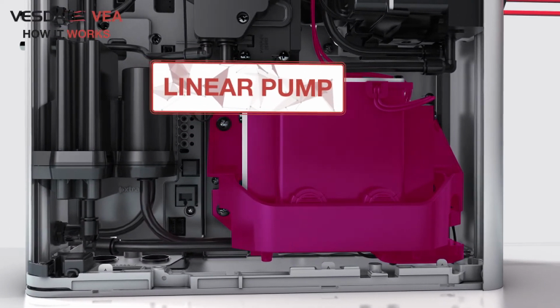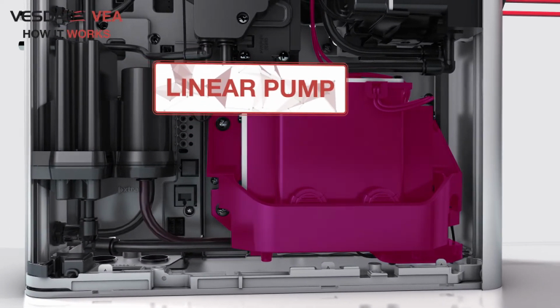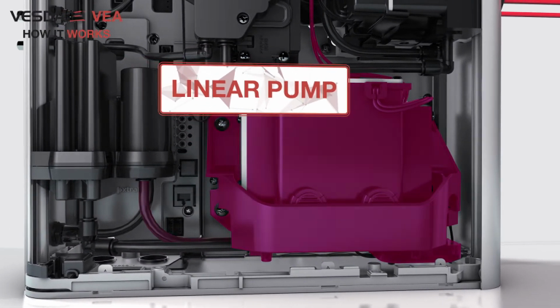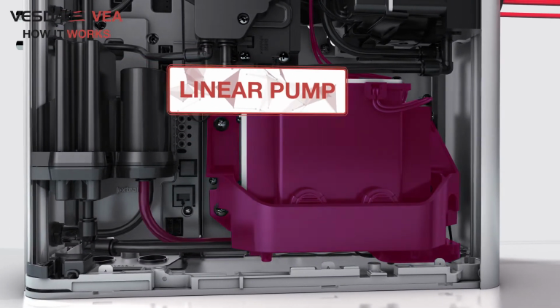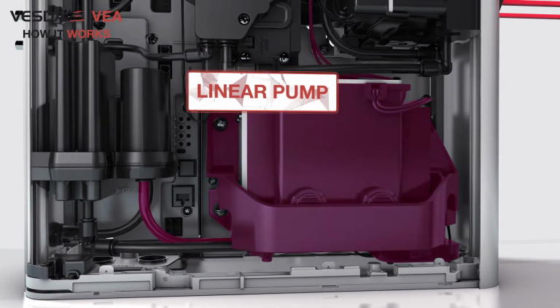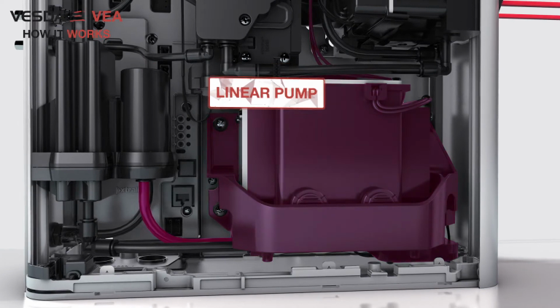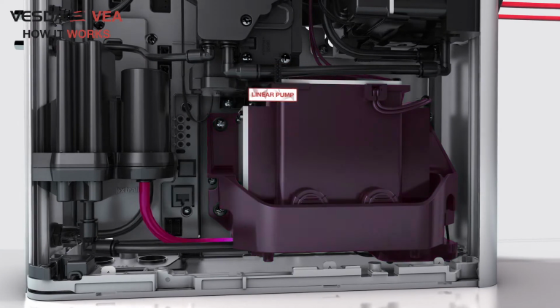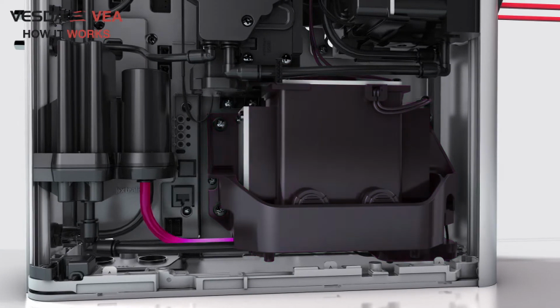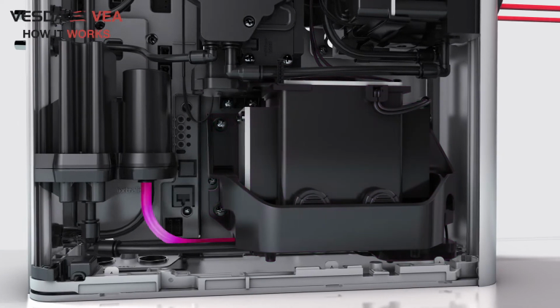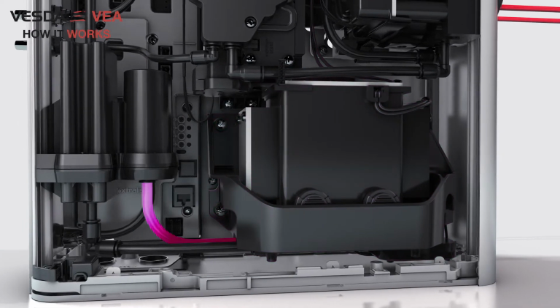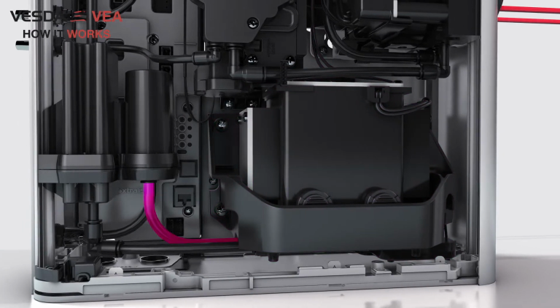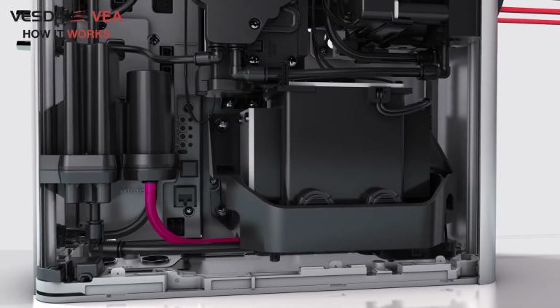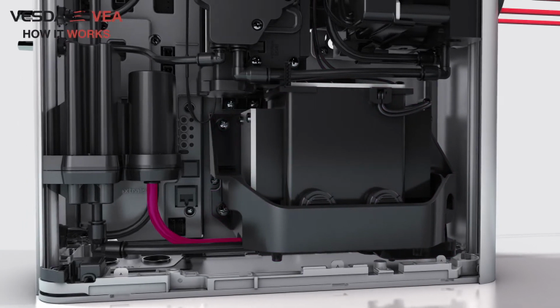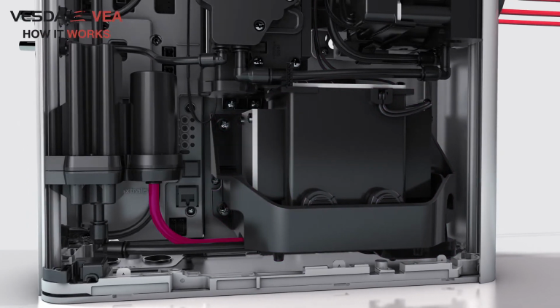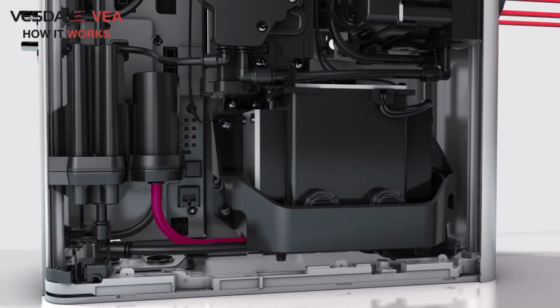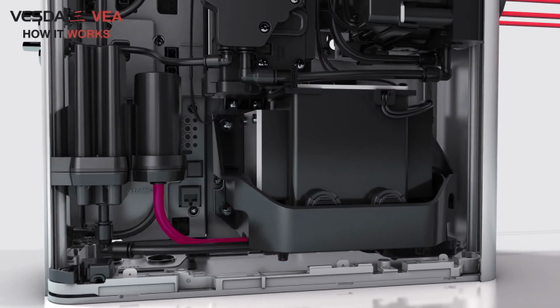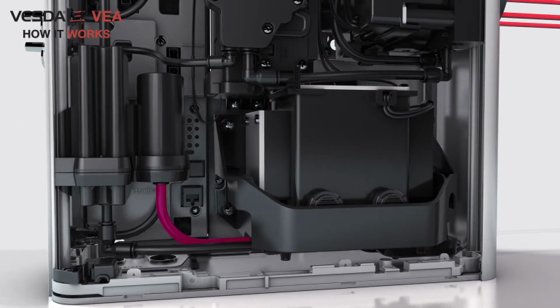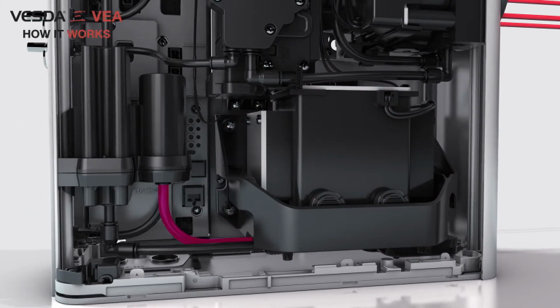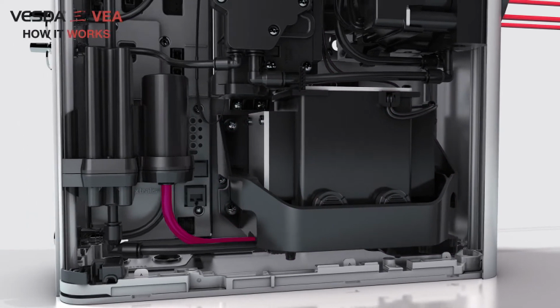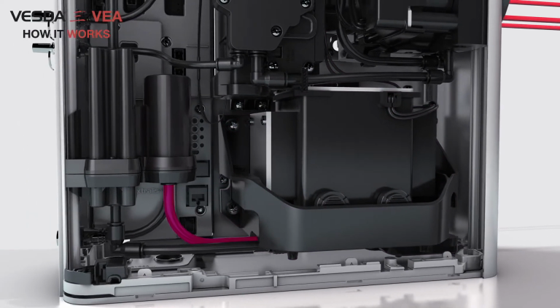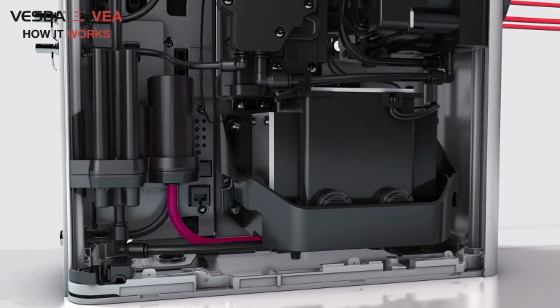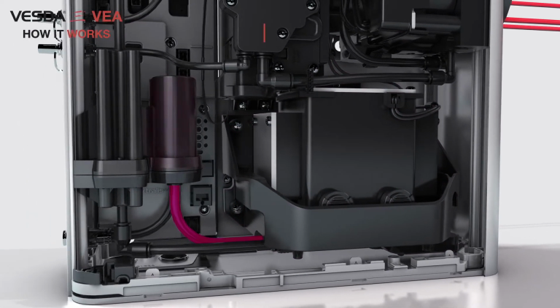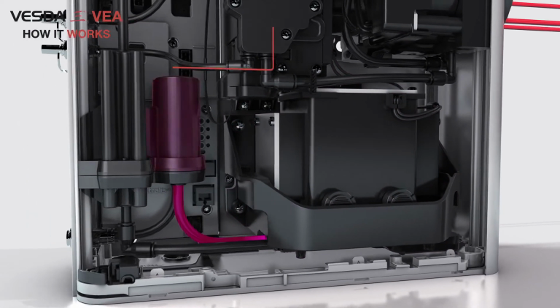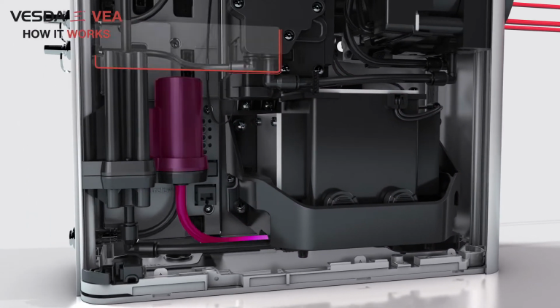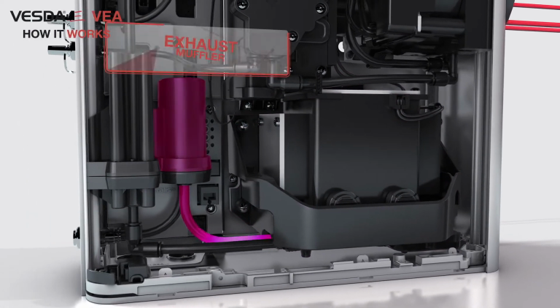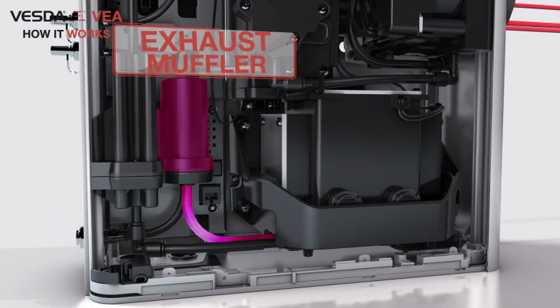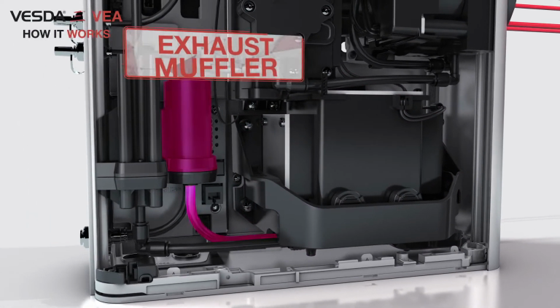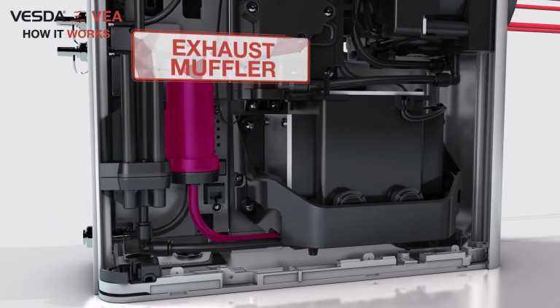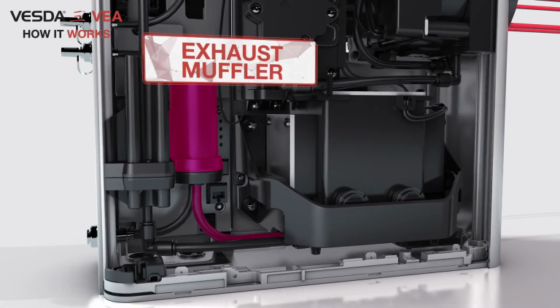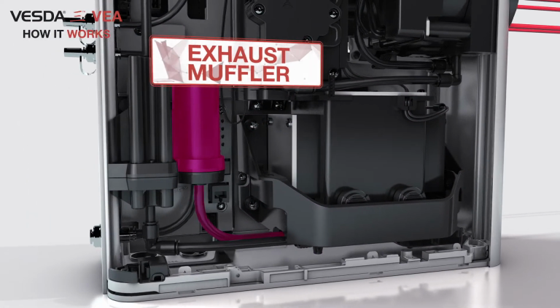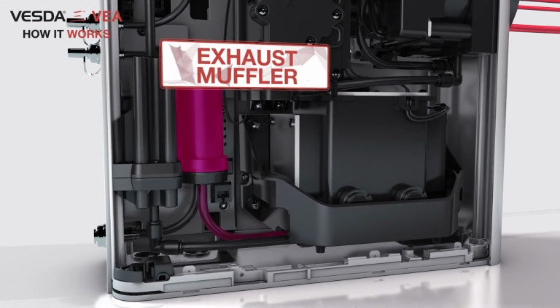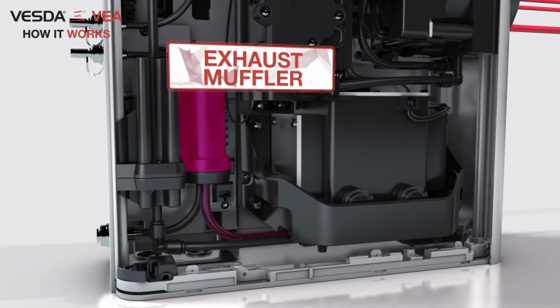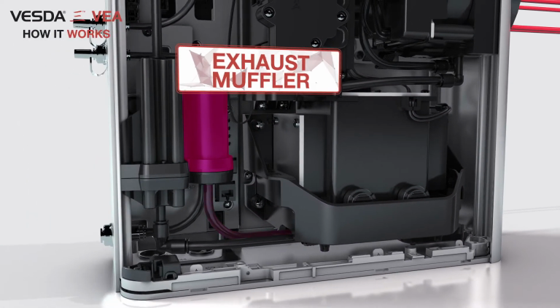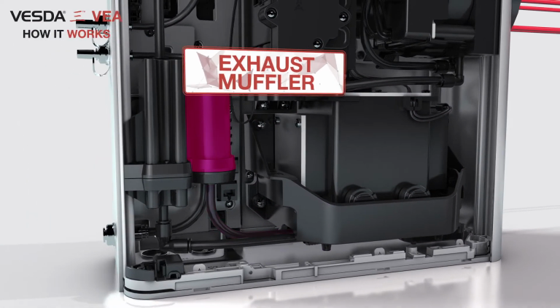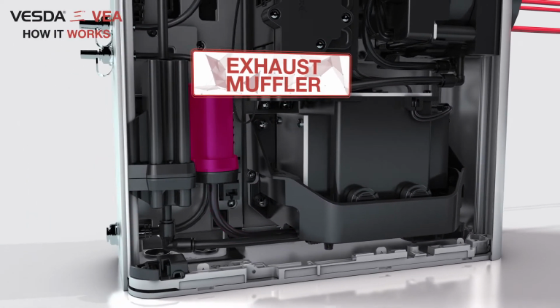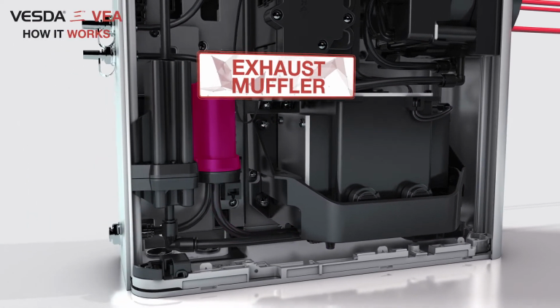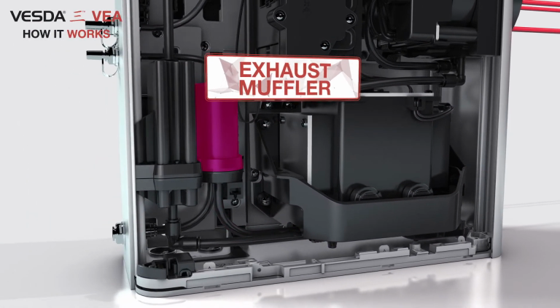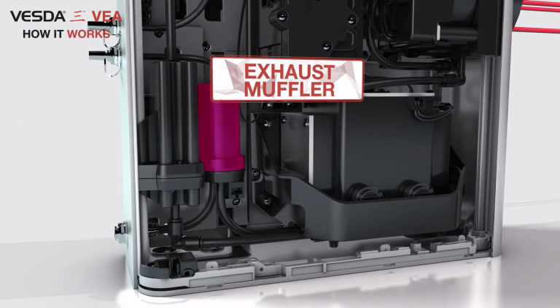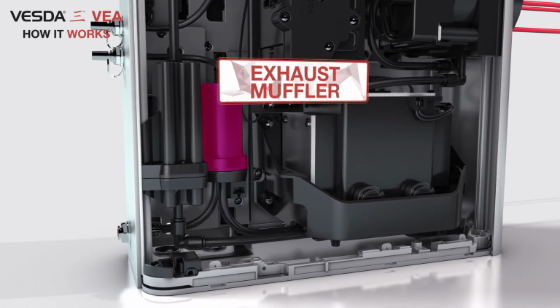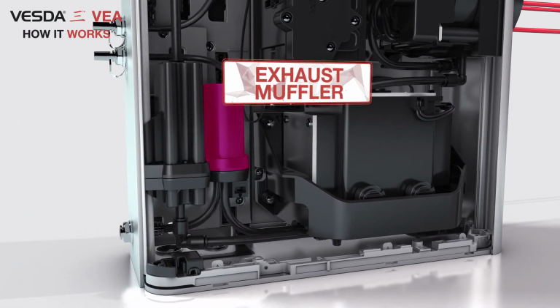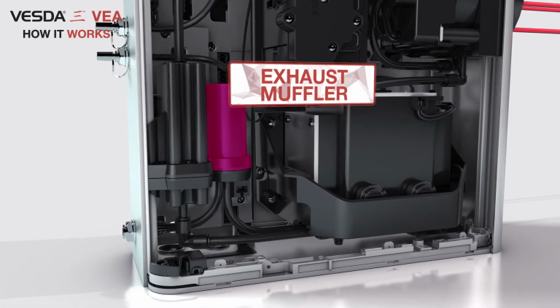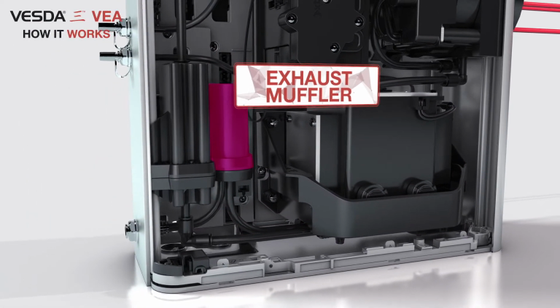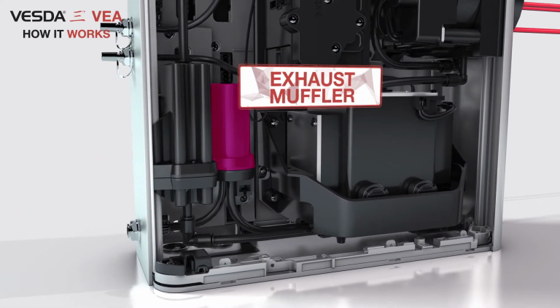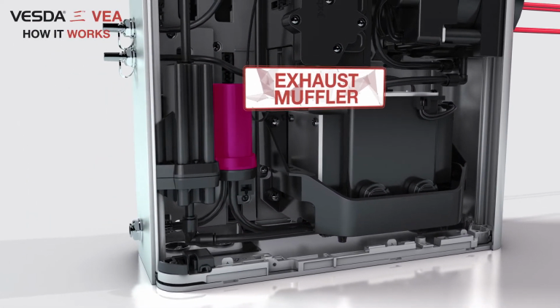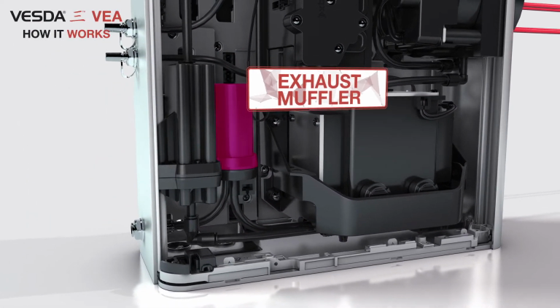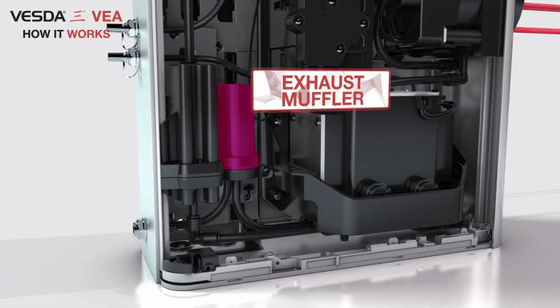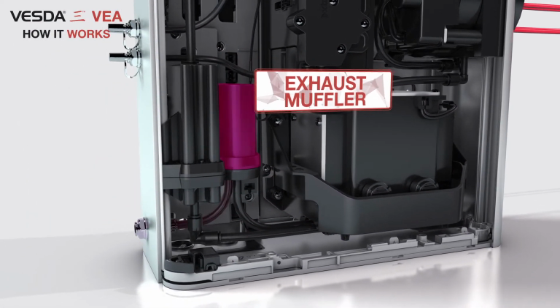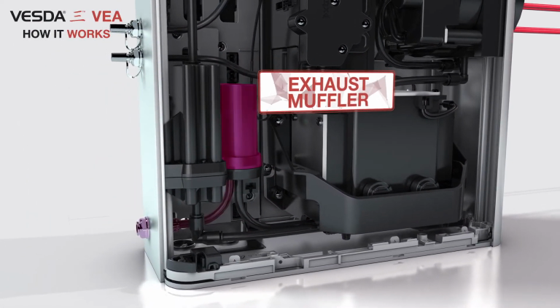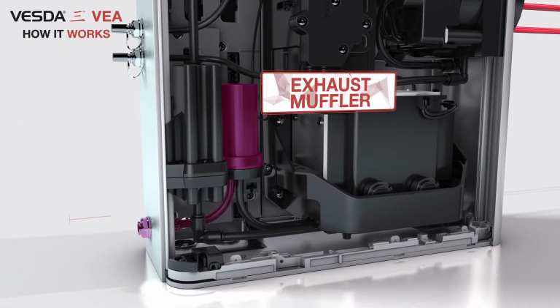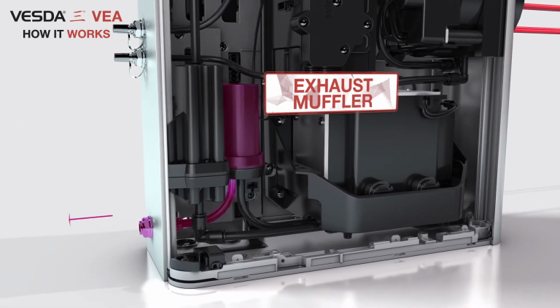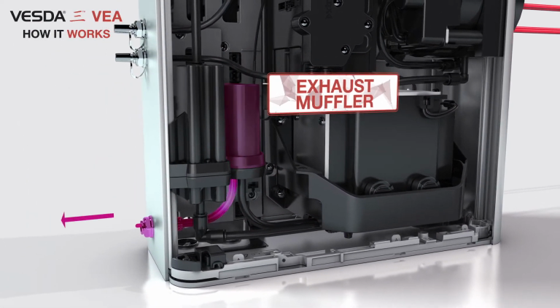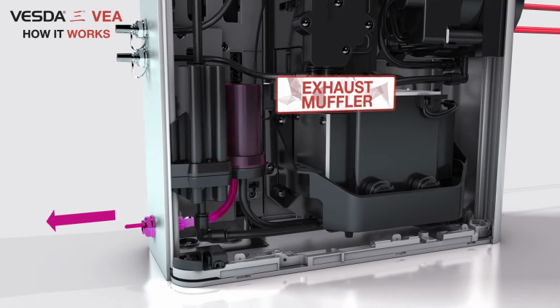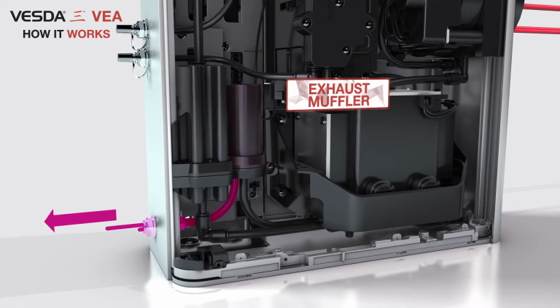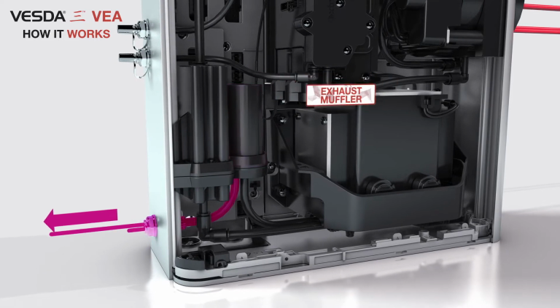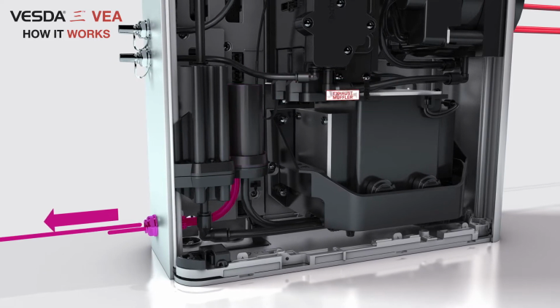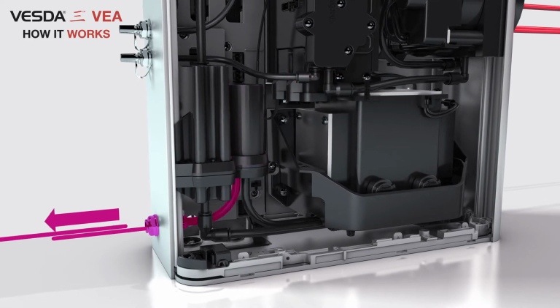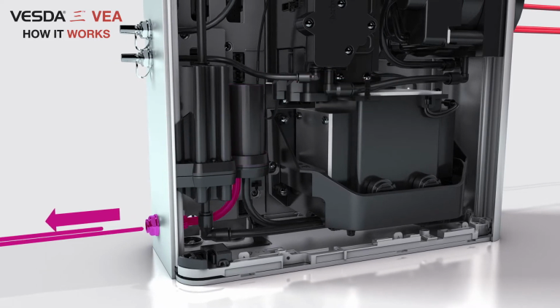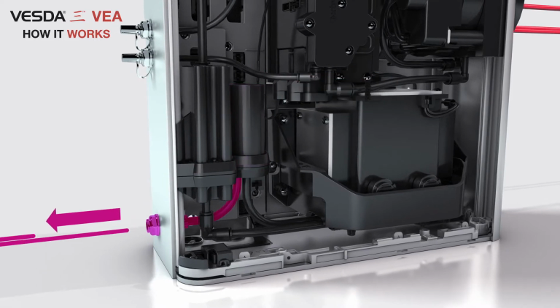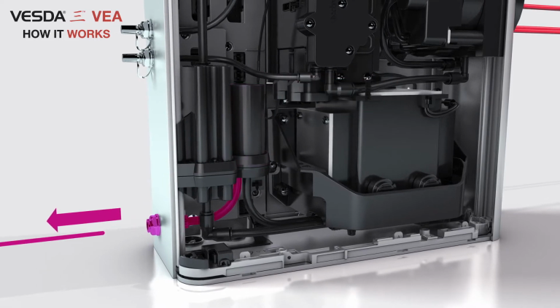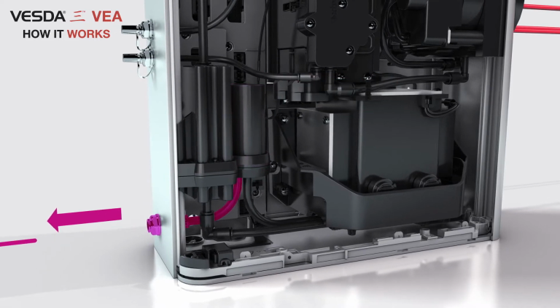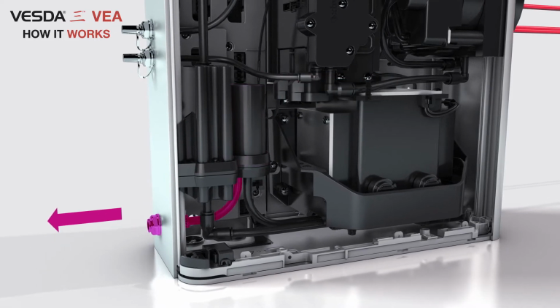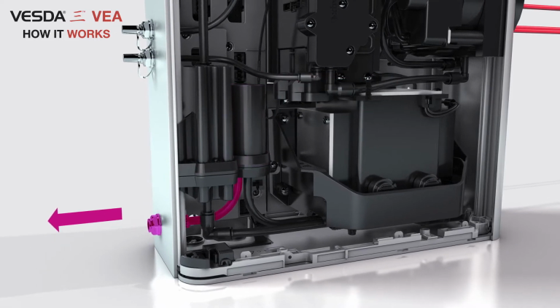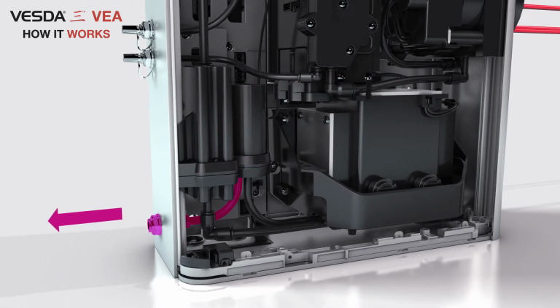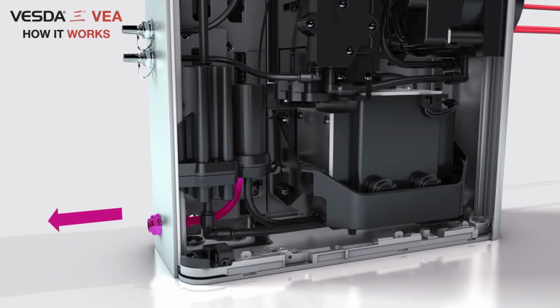The air sample is then pushed by the pump to the exhaust muffler to reduce noise before it is exited through the exhaust.